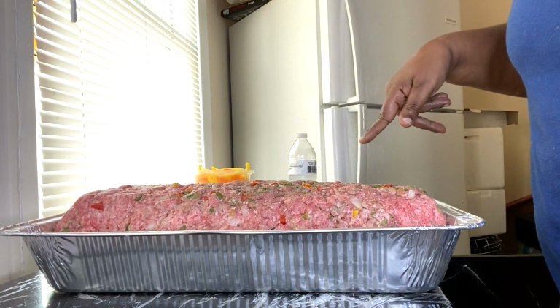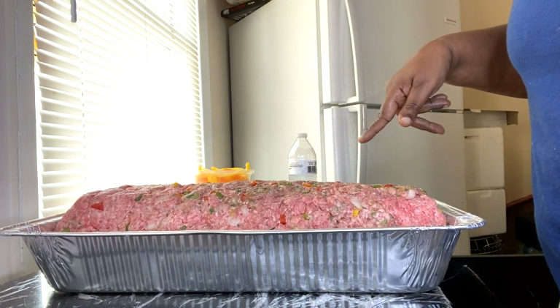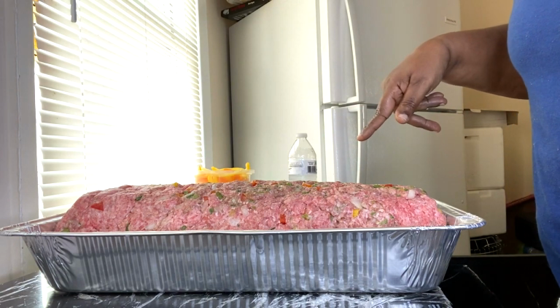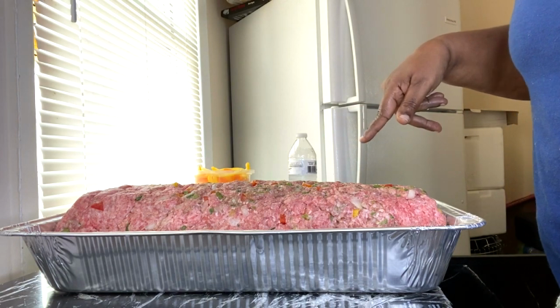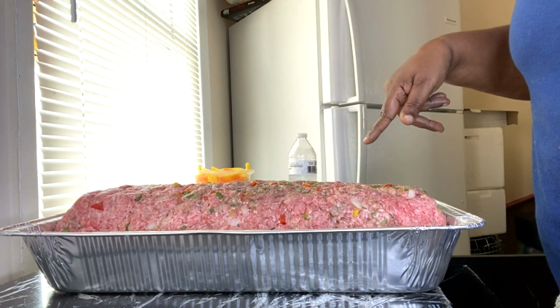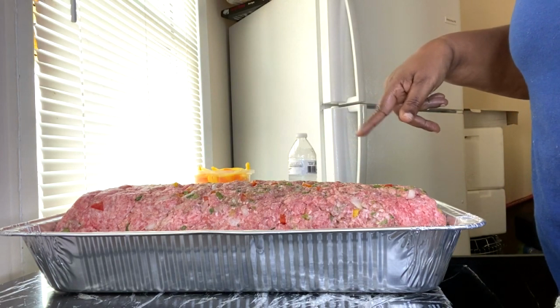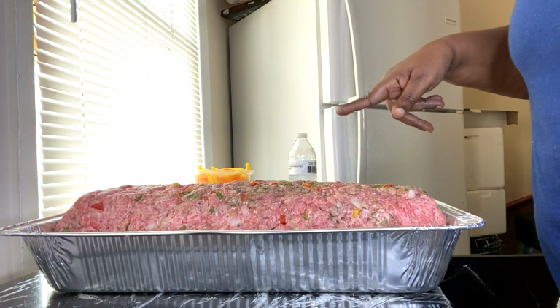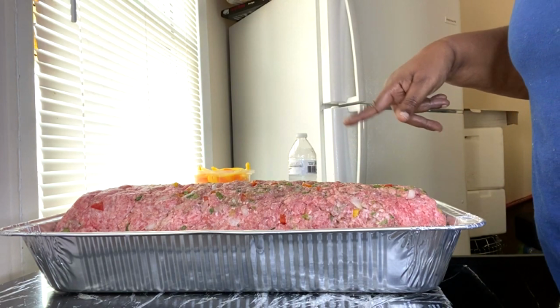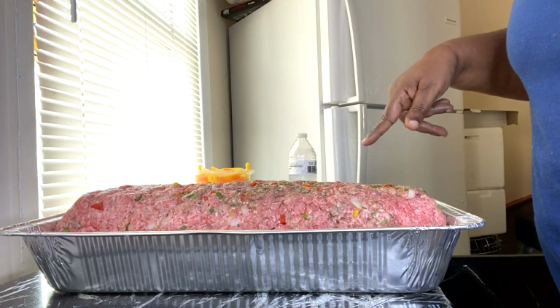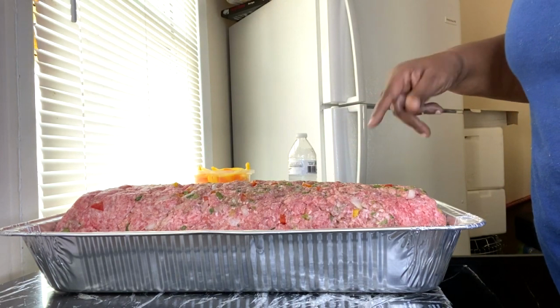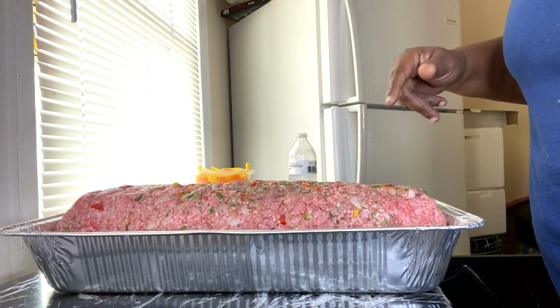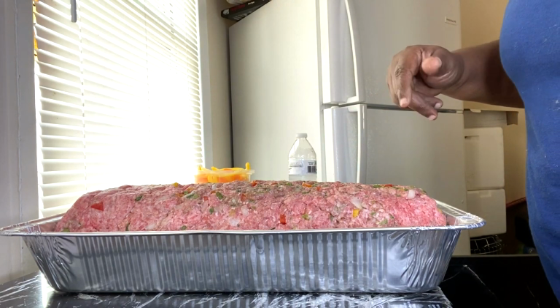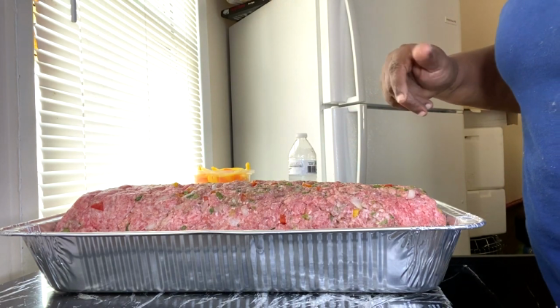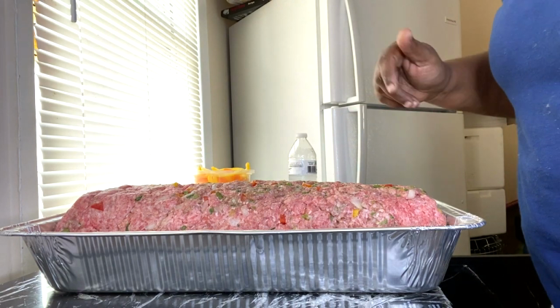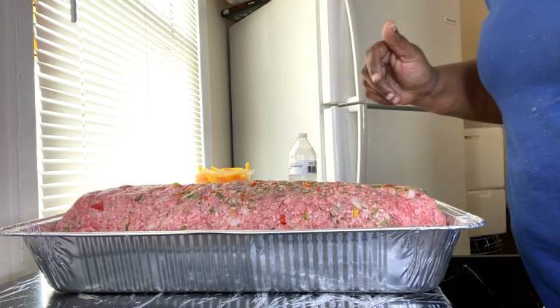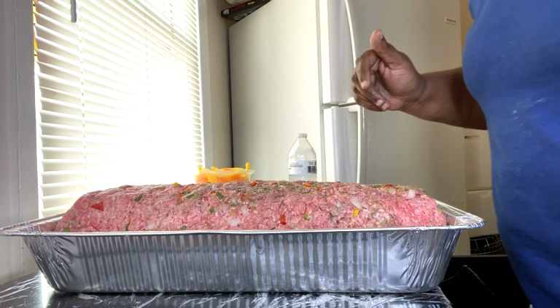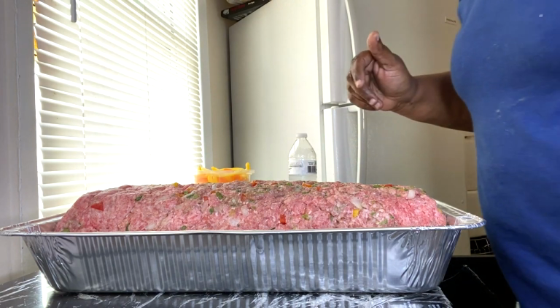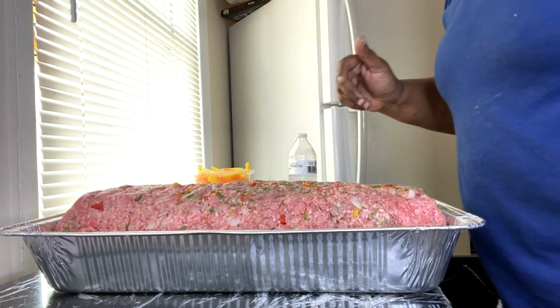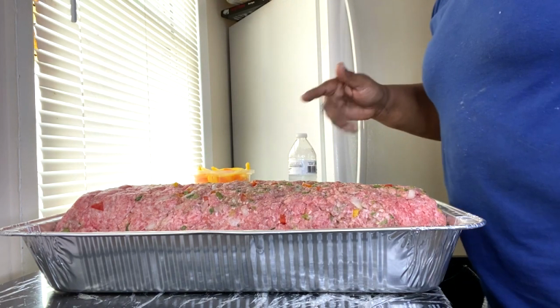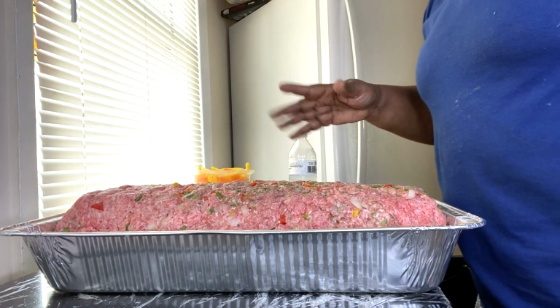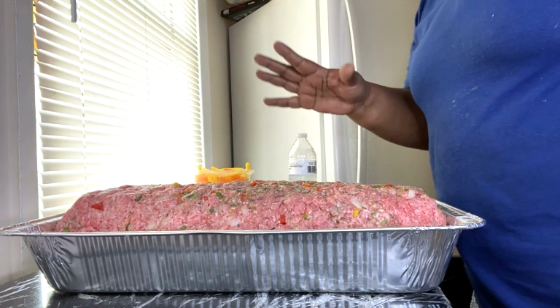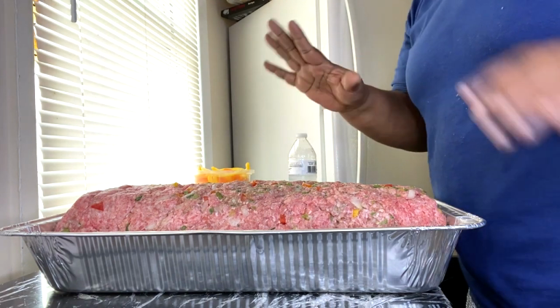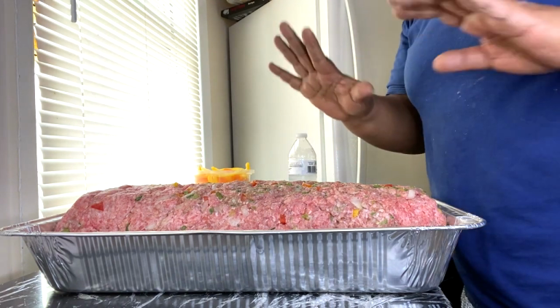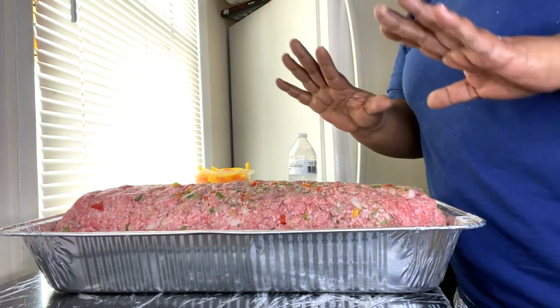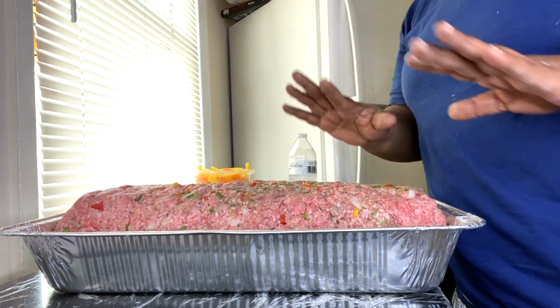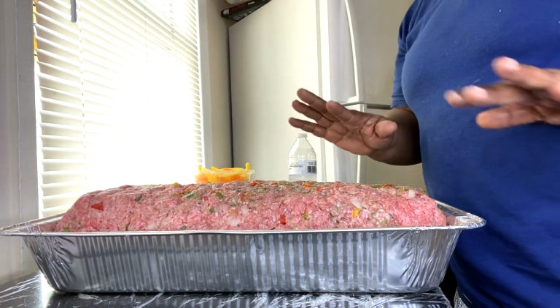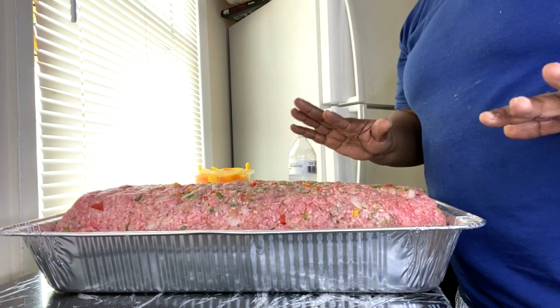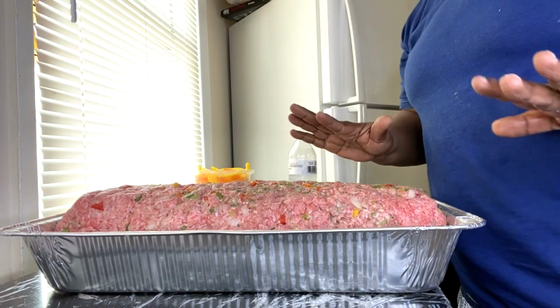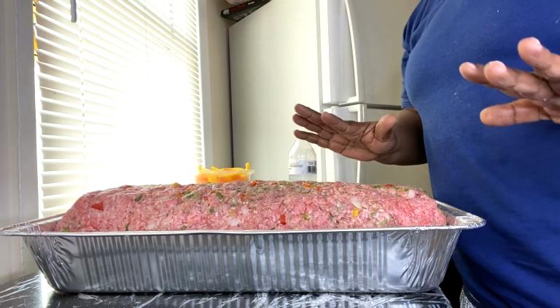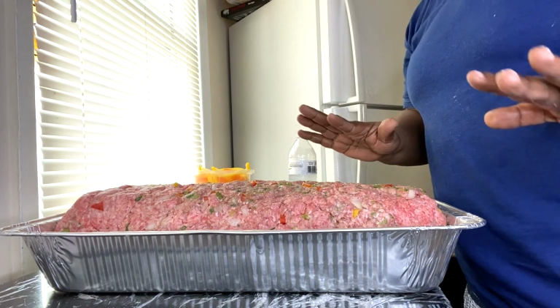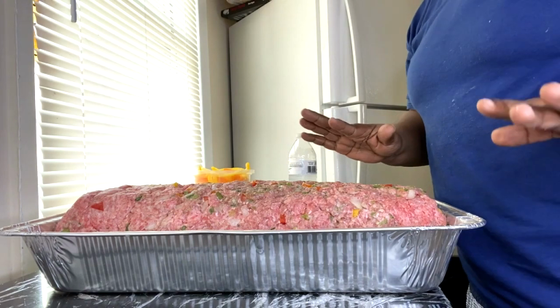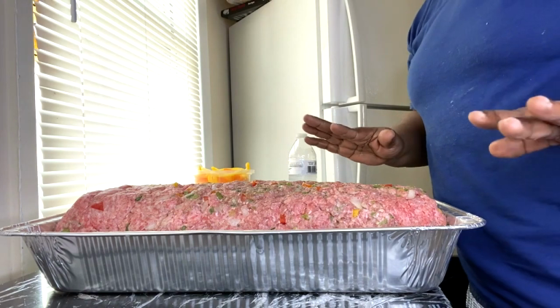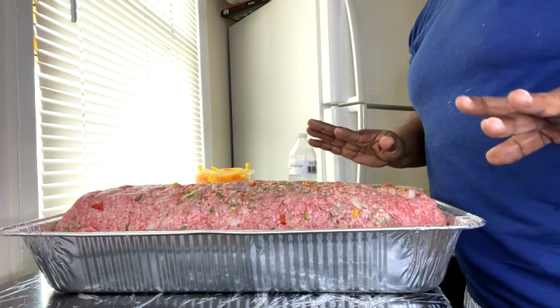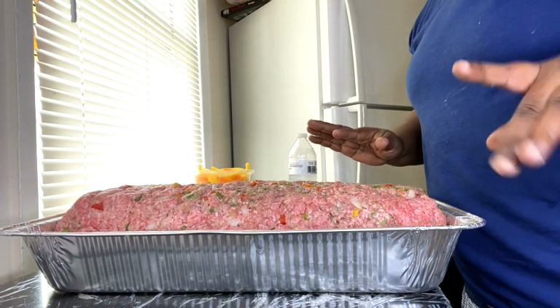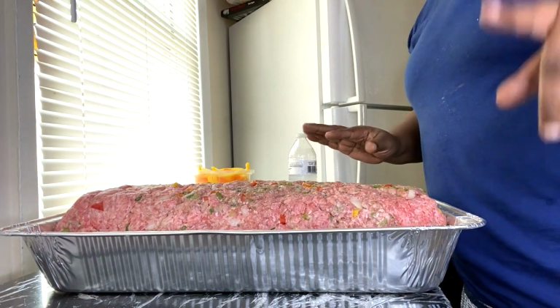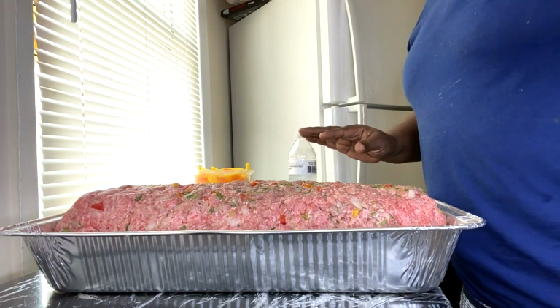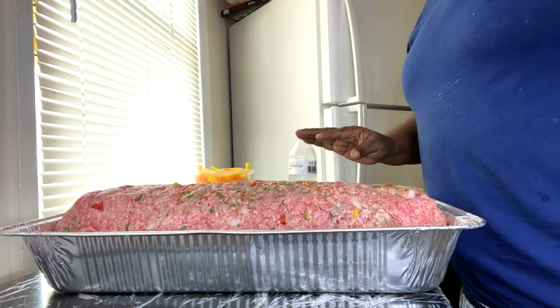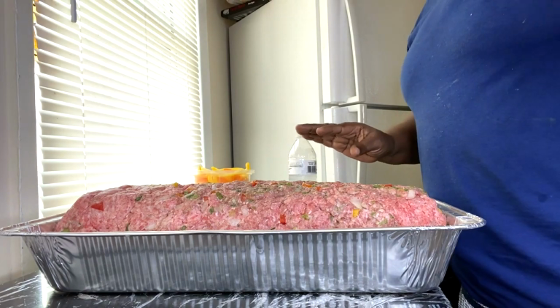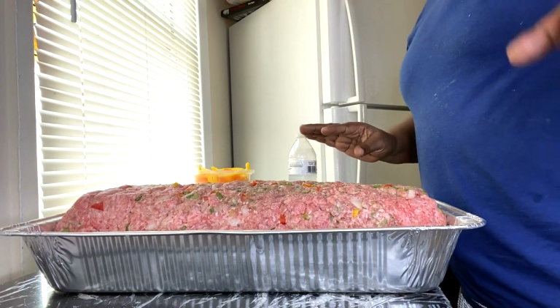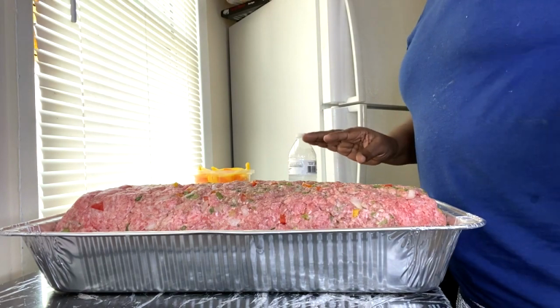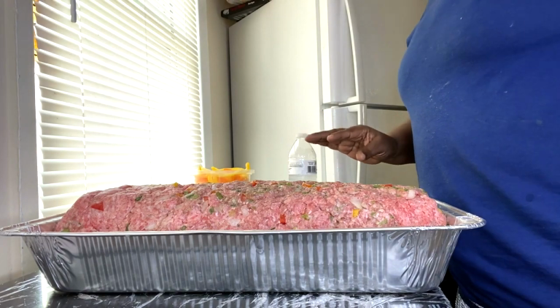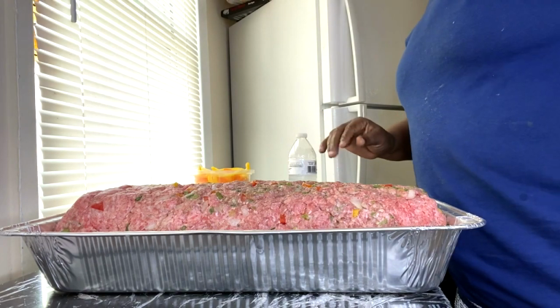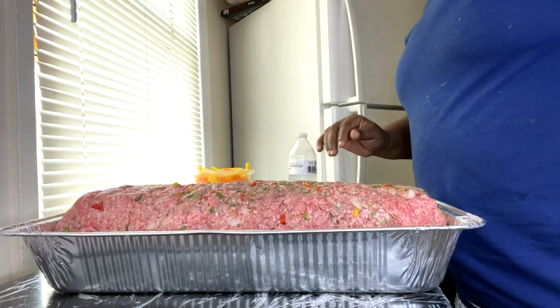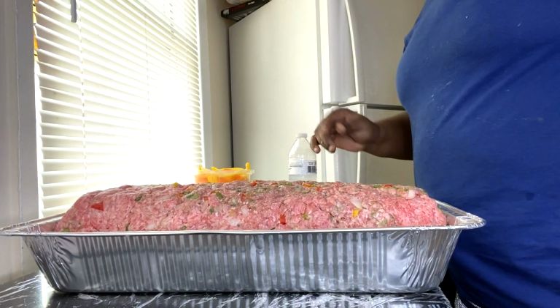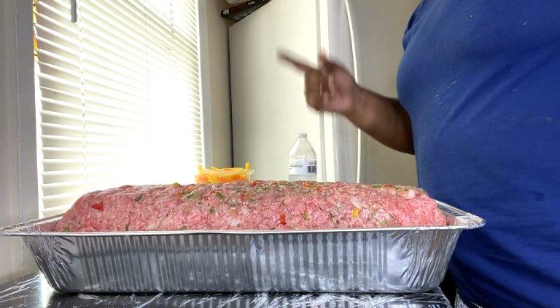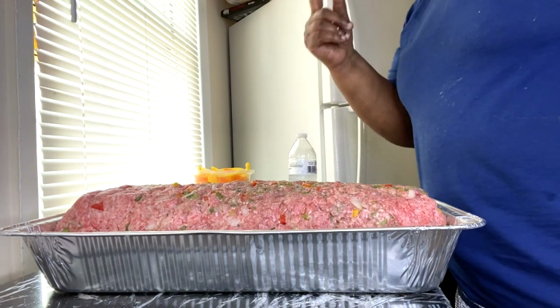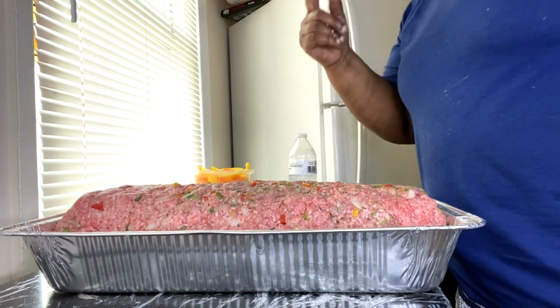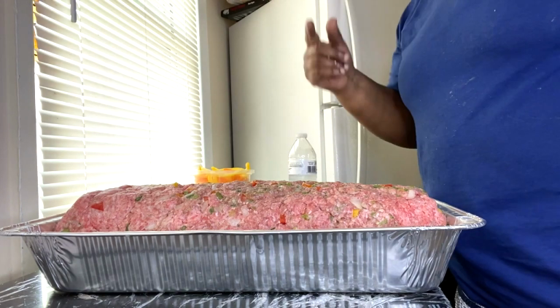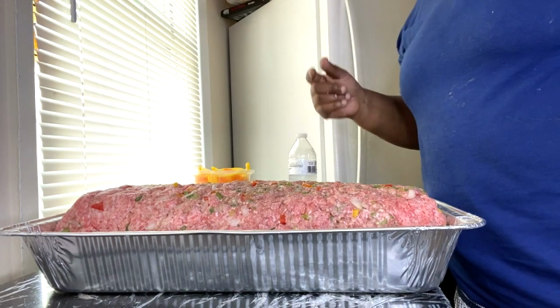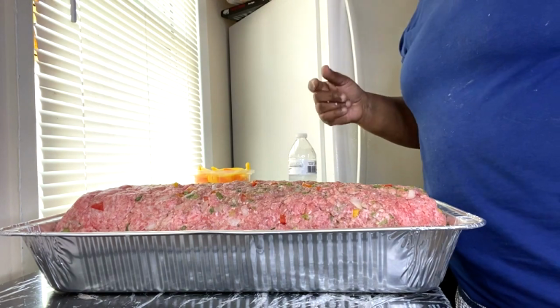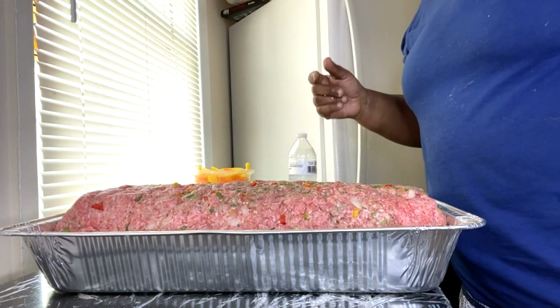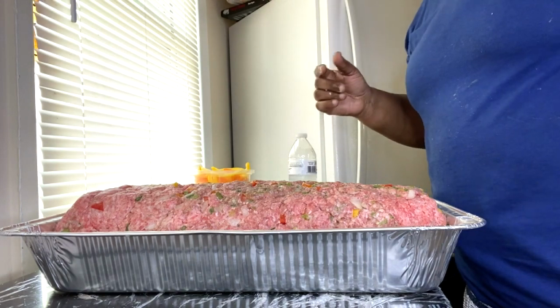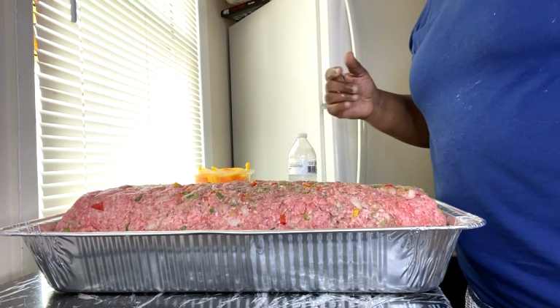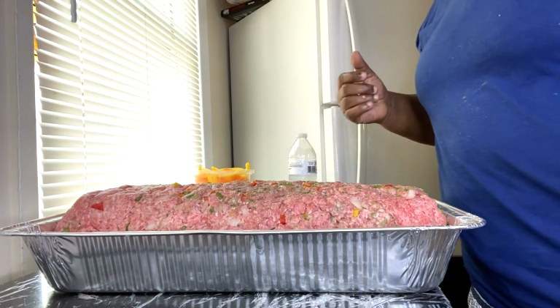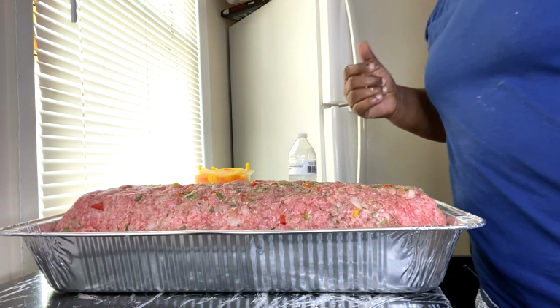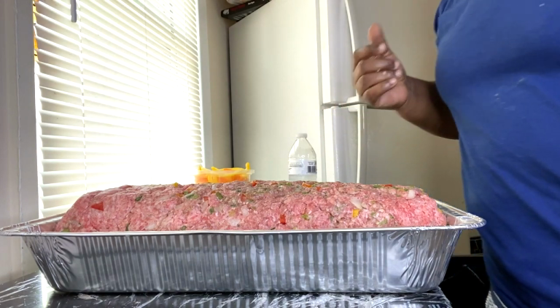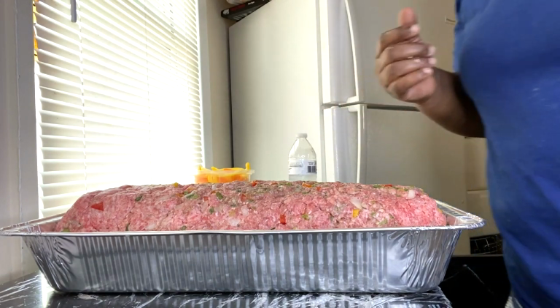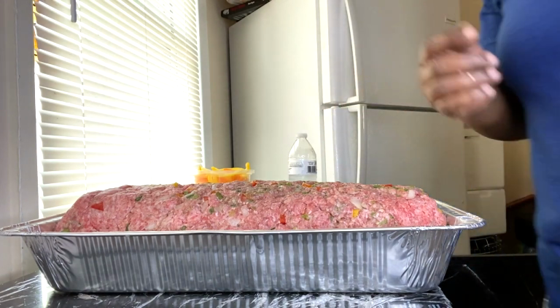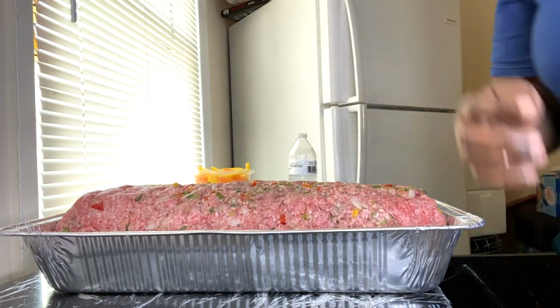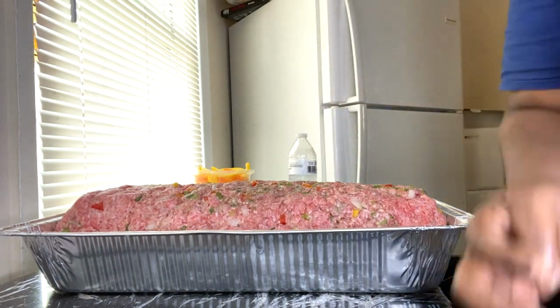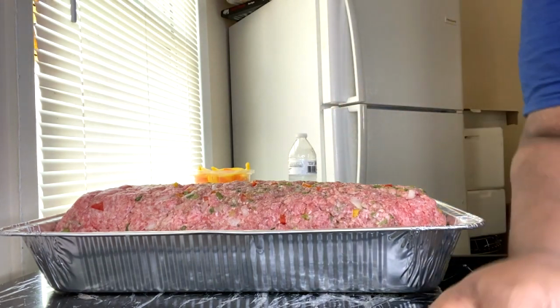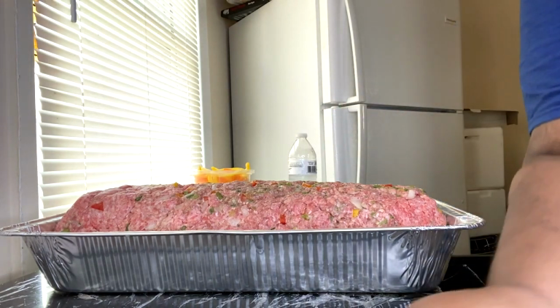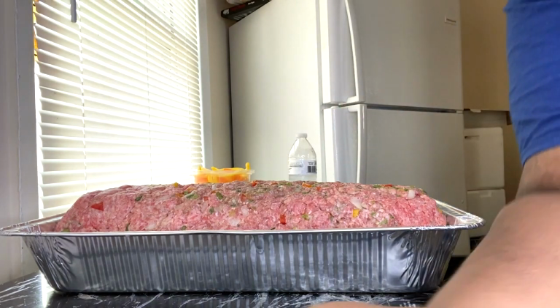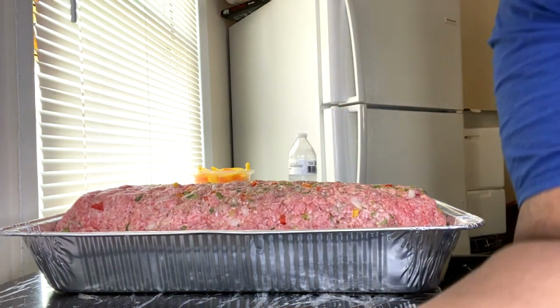I'm going to put this in the oven, wash my hands, and then we're going to start on the gravy. I'll be back in a second.